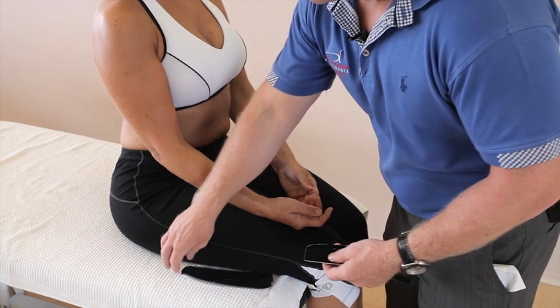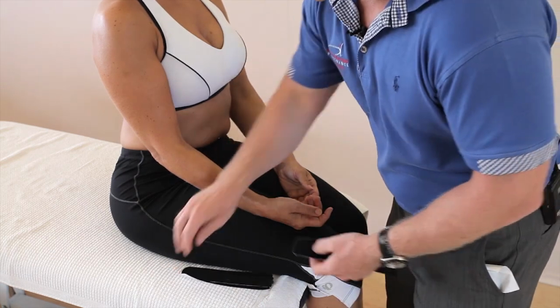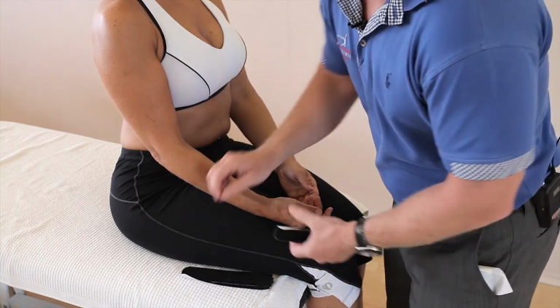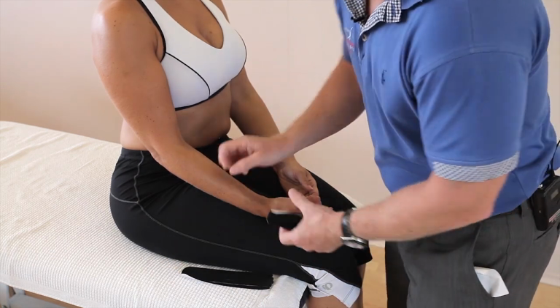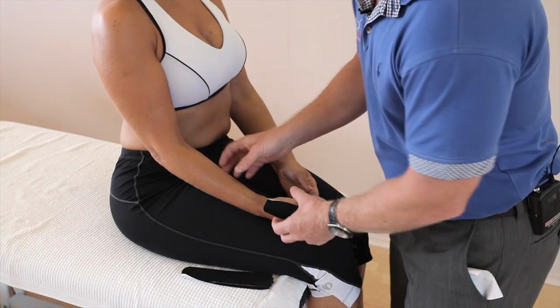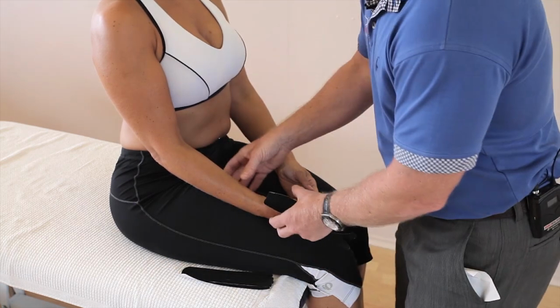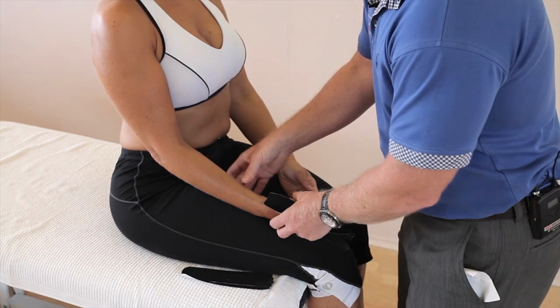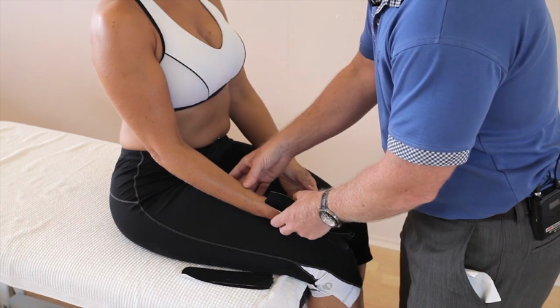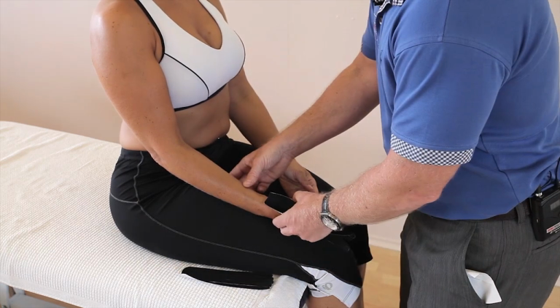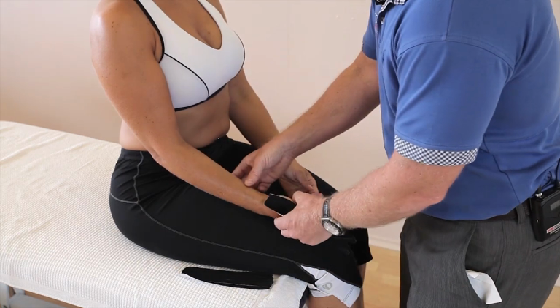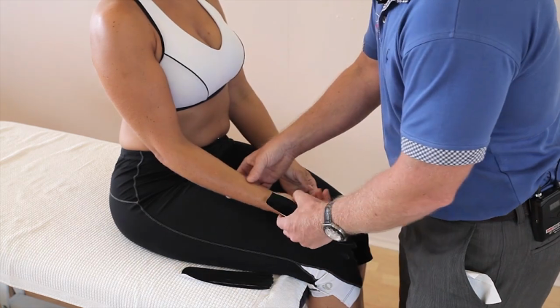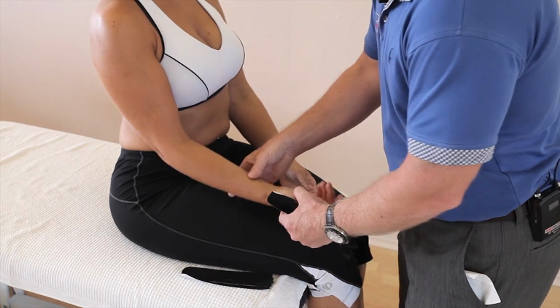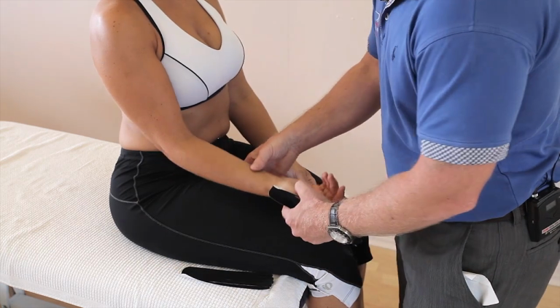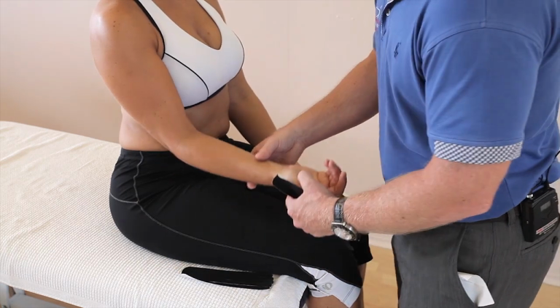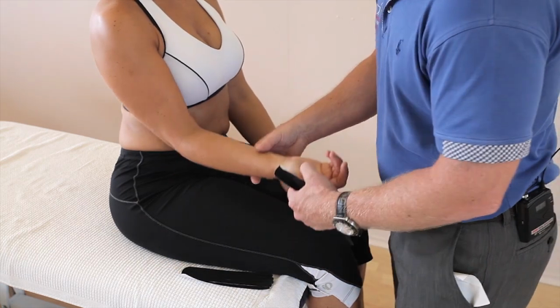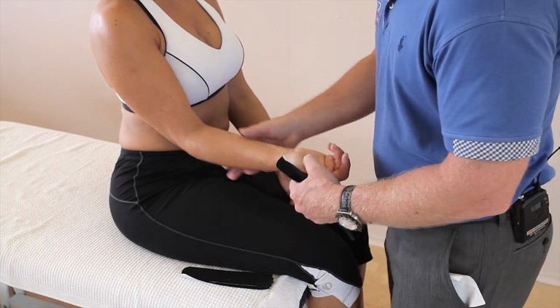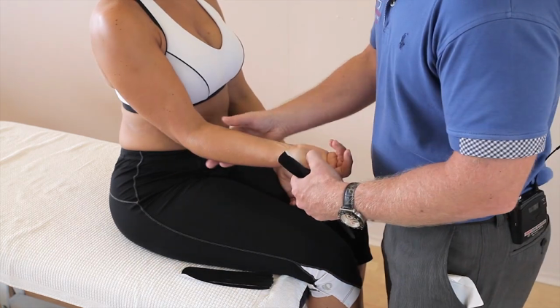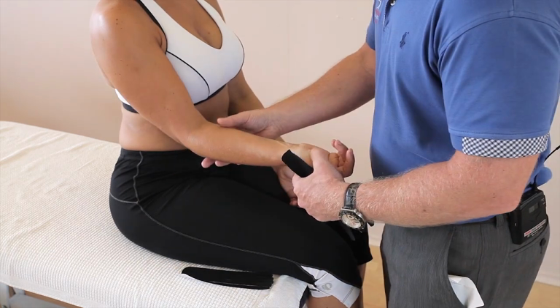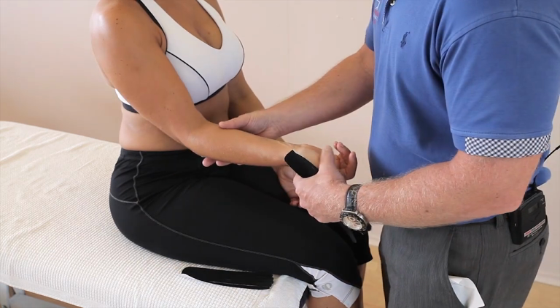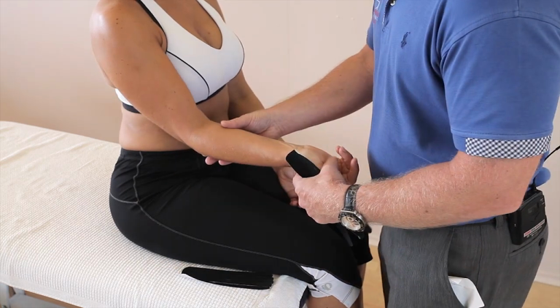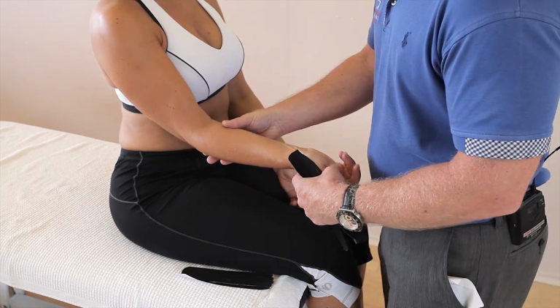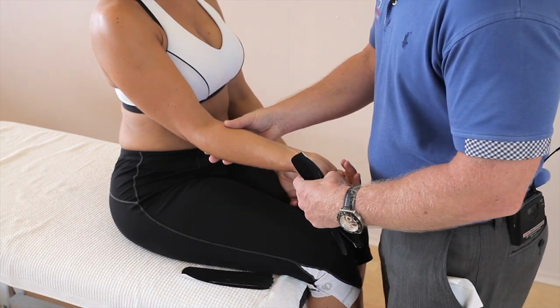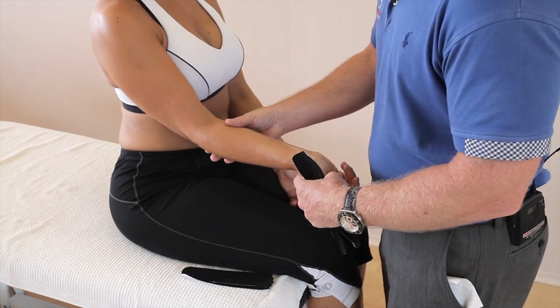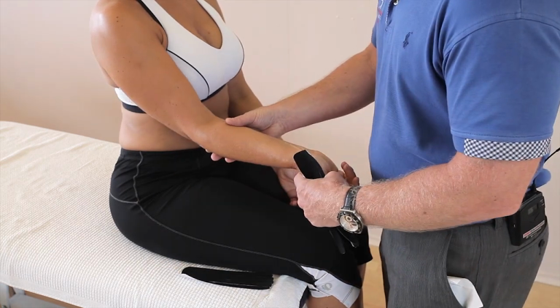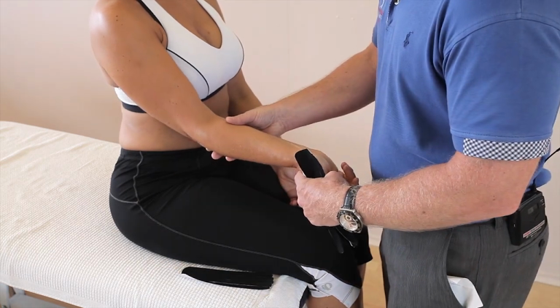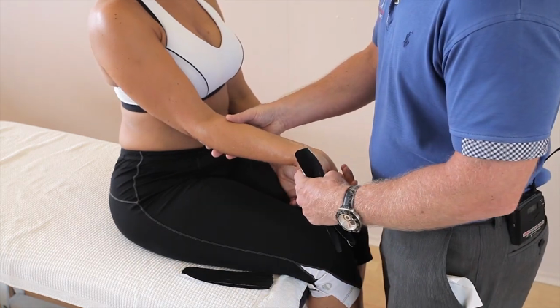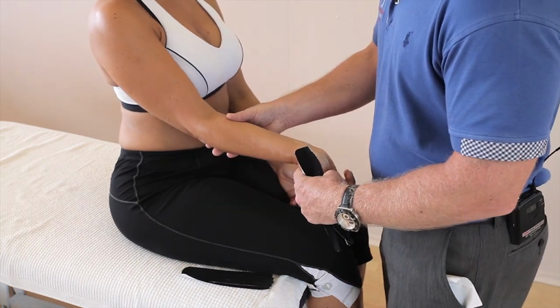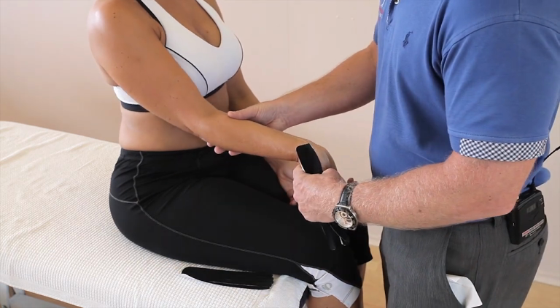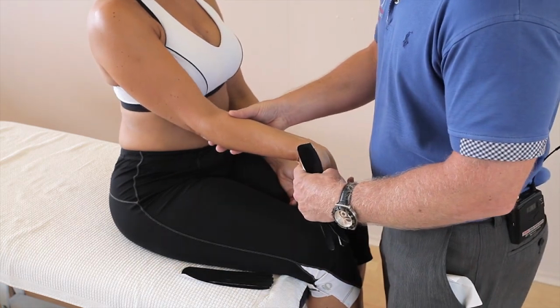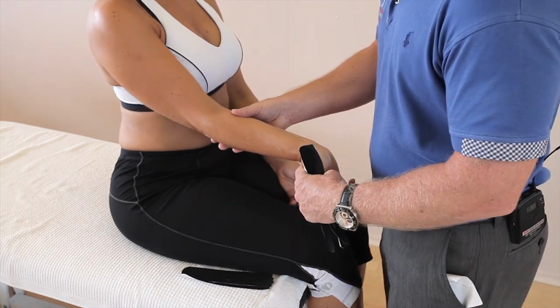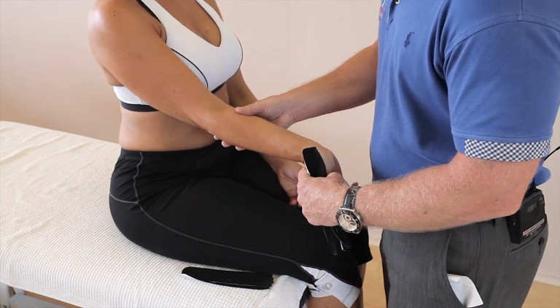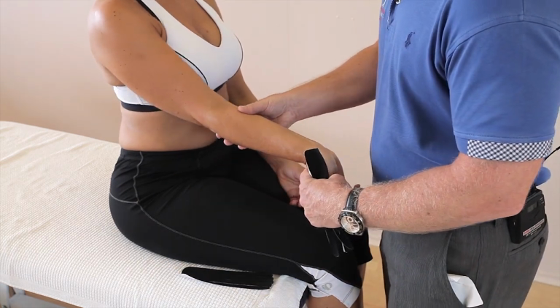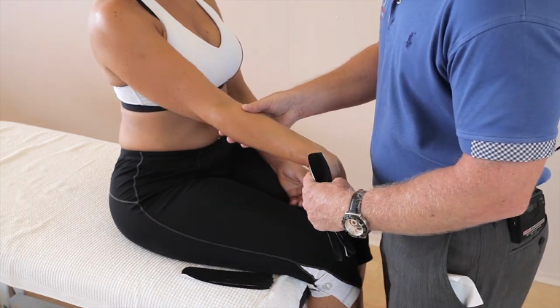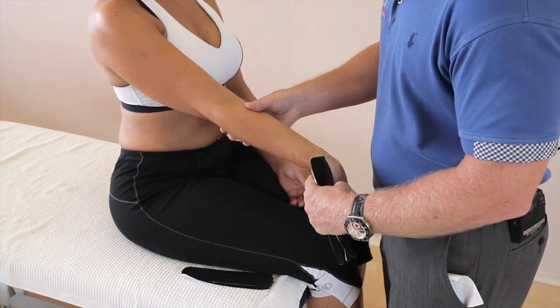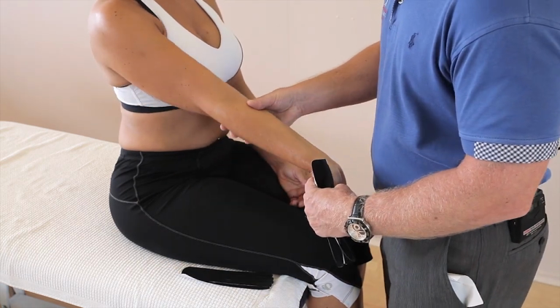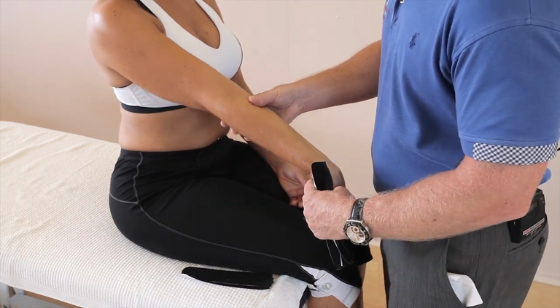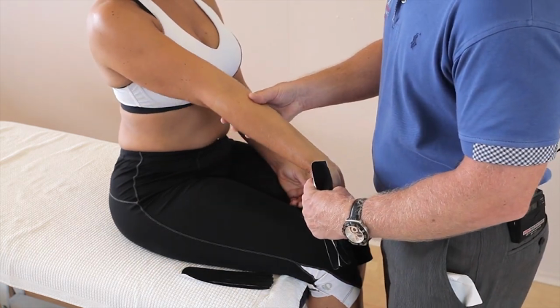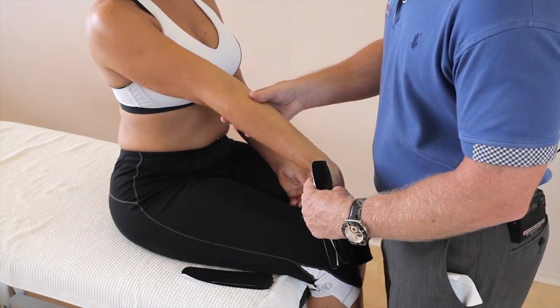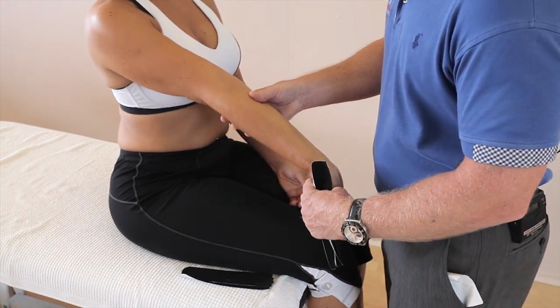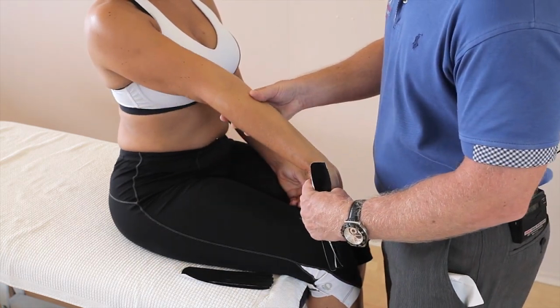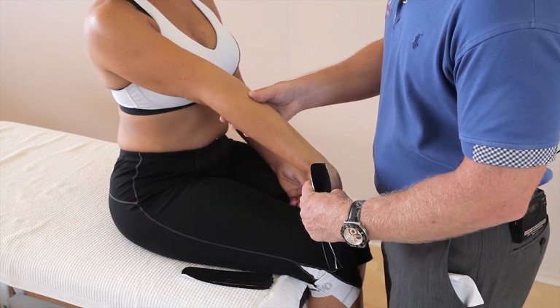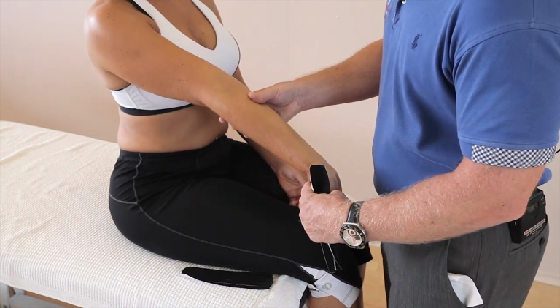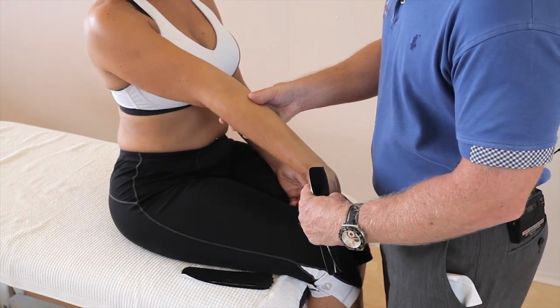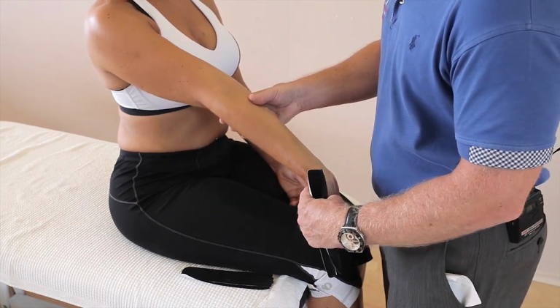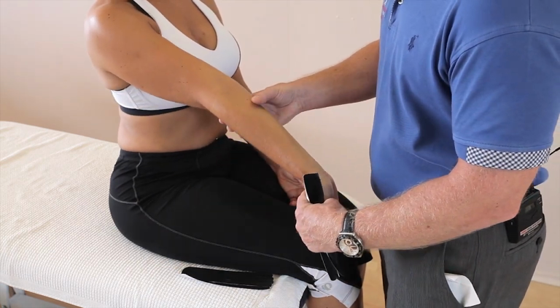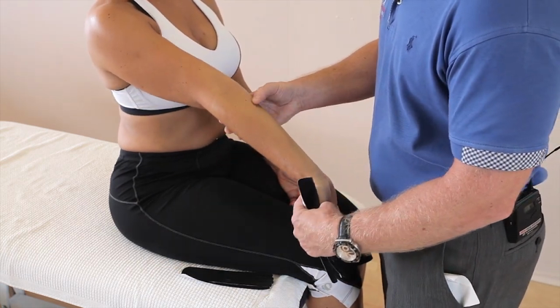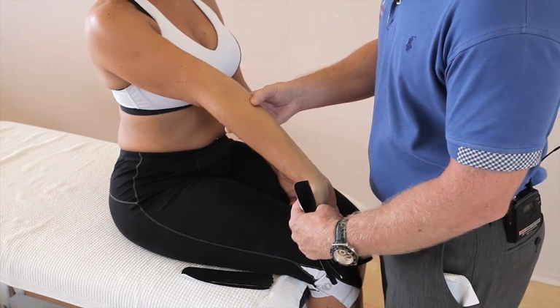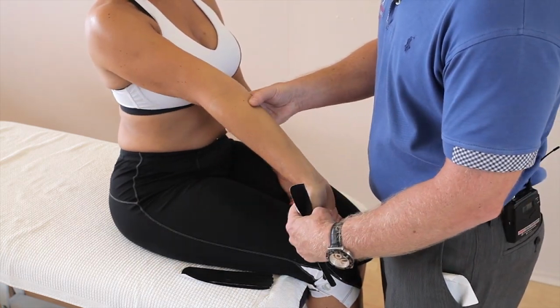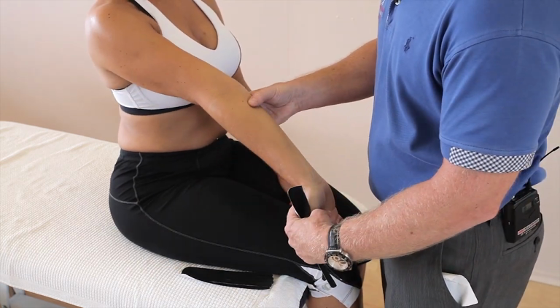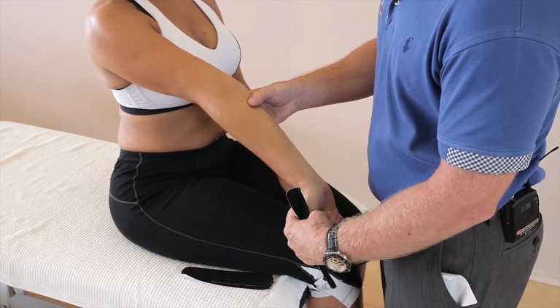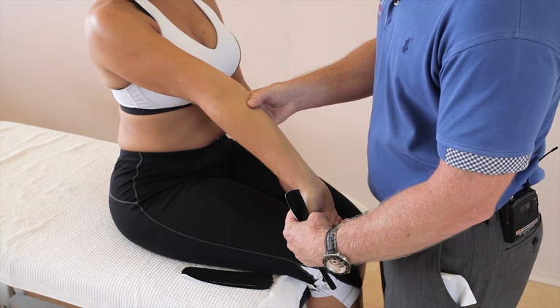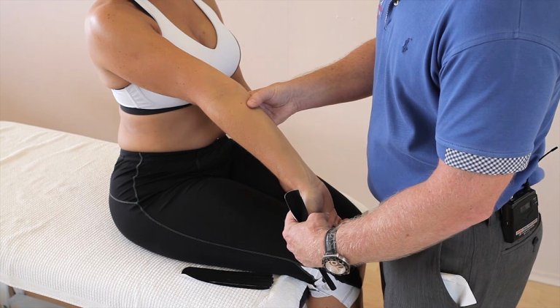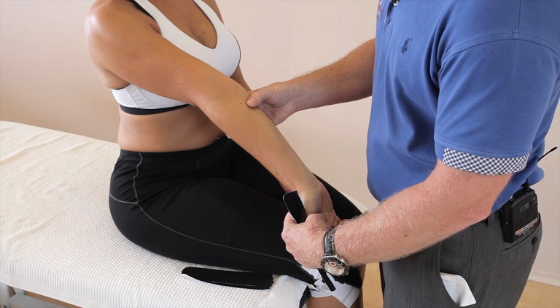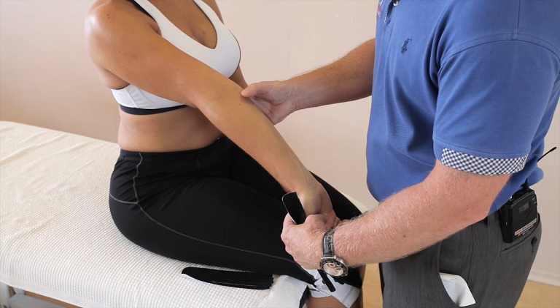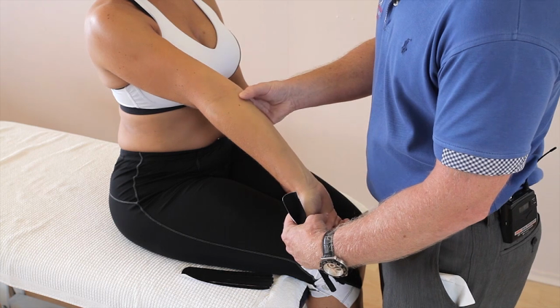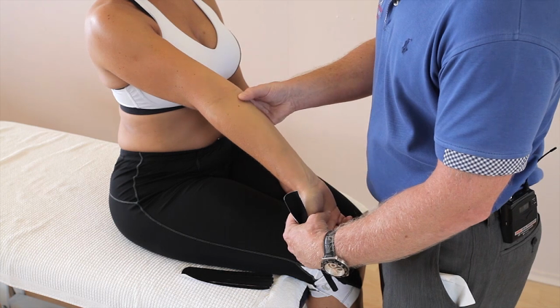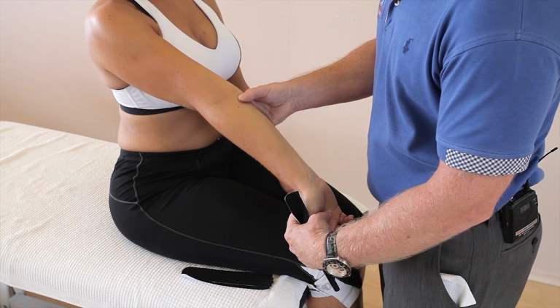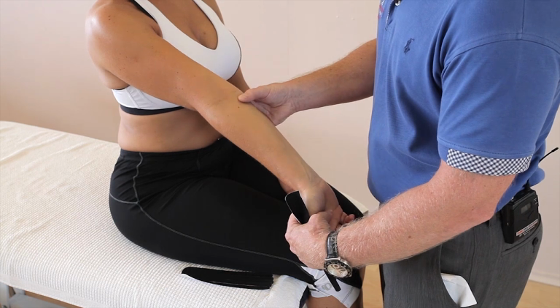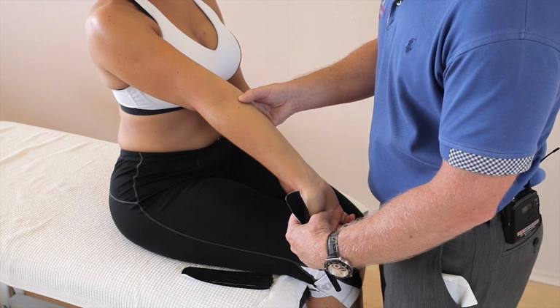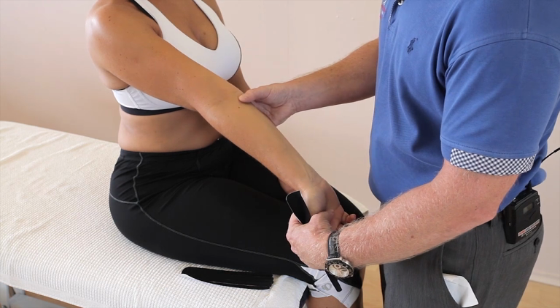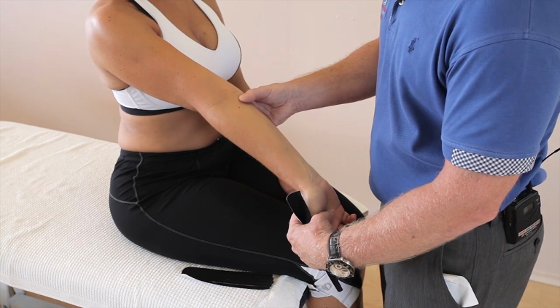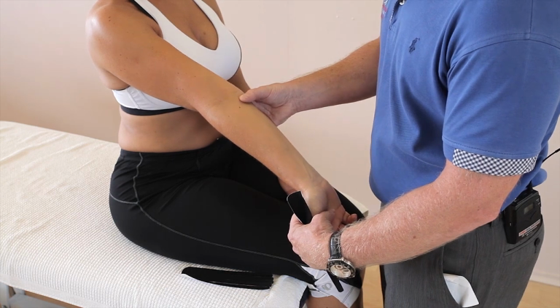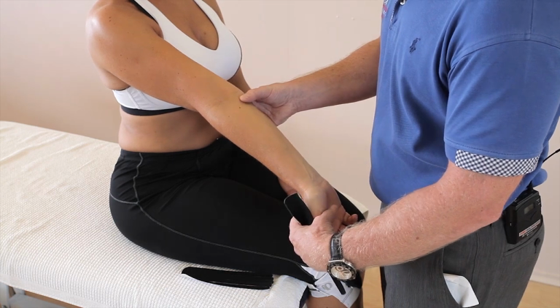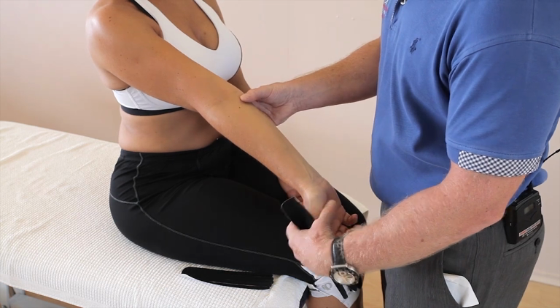What we can do first of all is apply the elbow into a little bit of extension and the wrist into an extension — not too much — and that's the position we start.